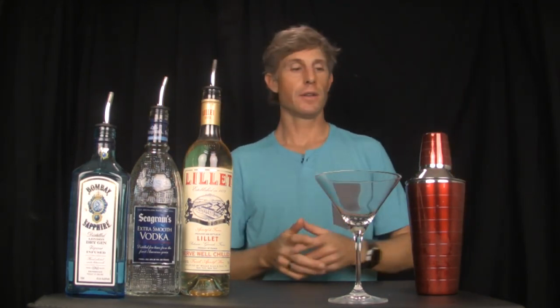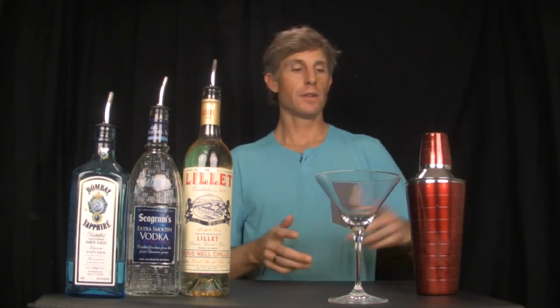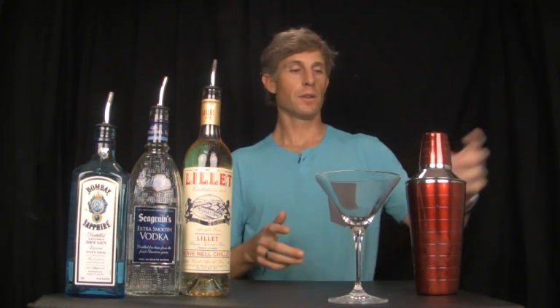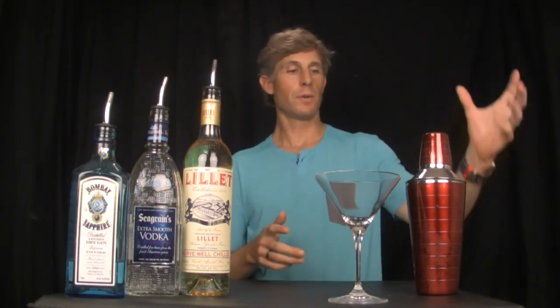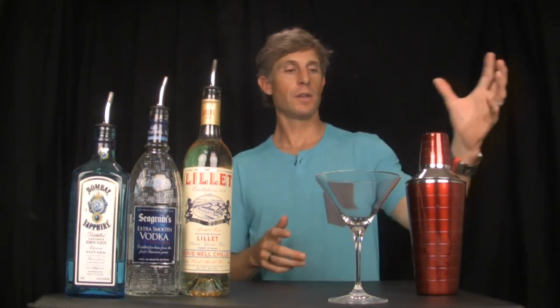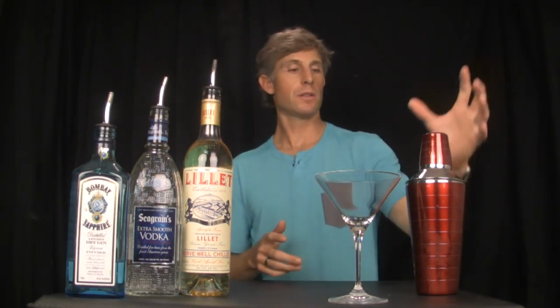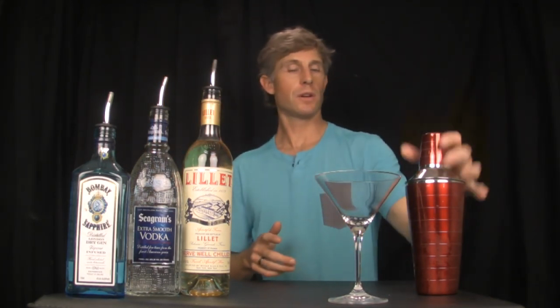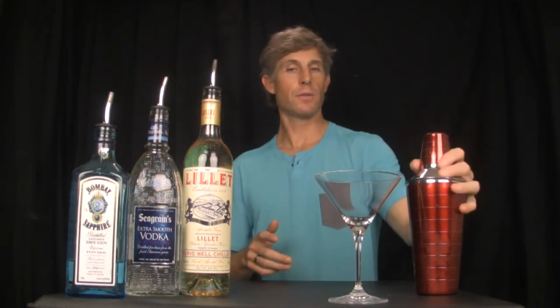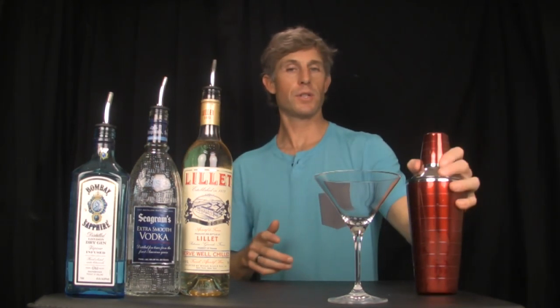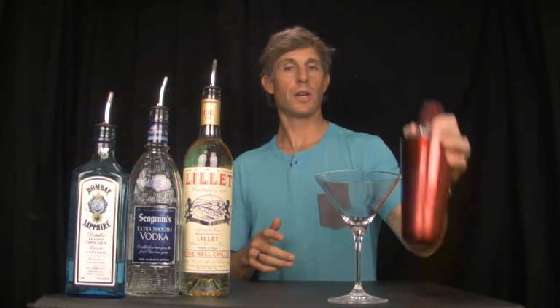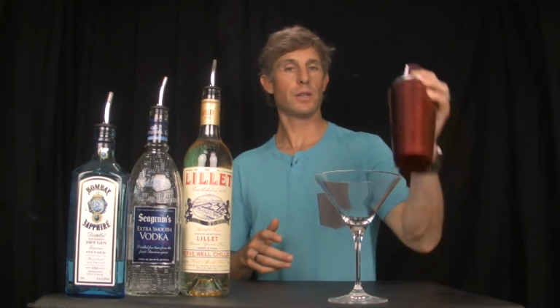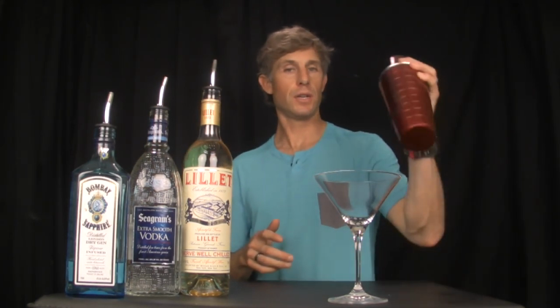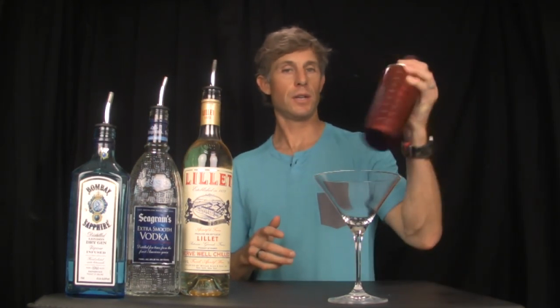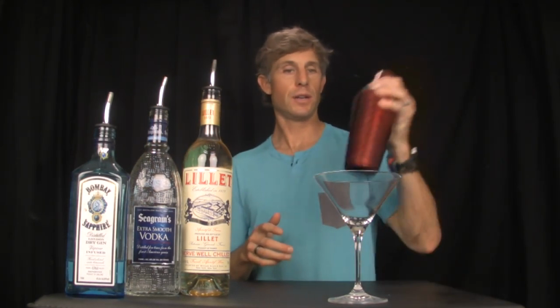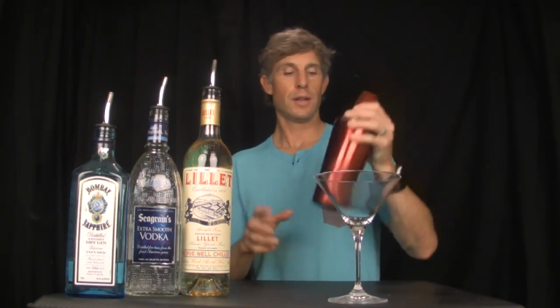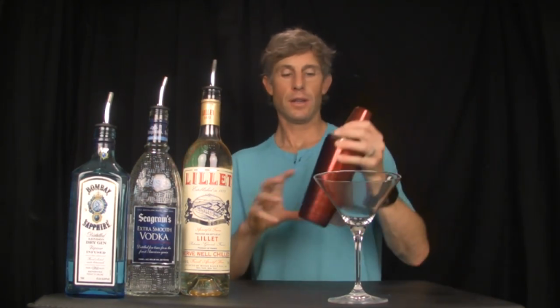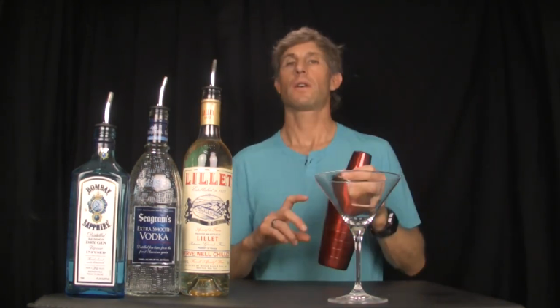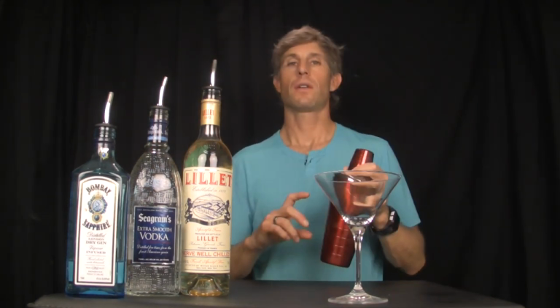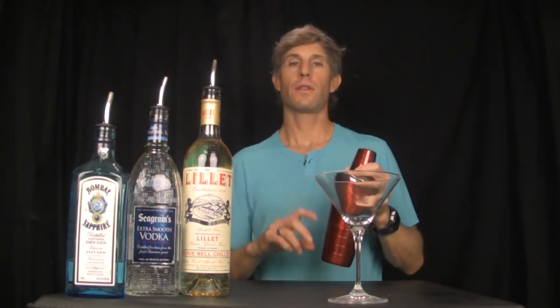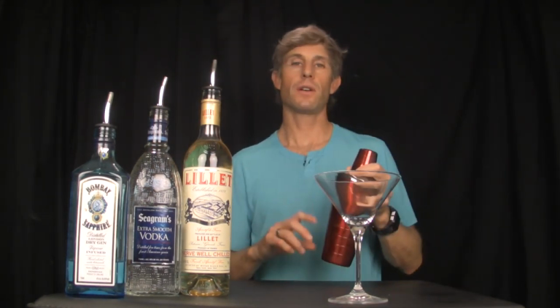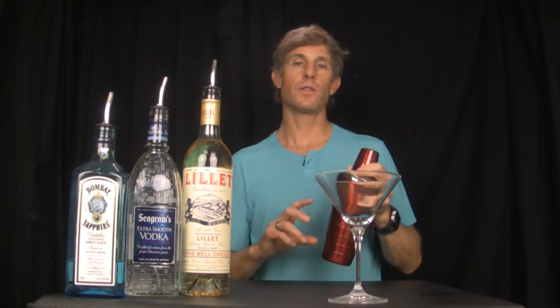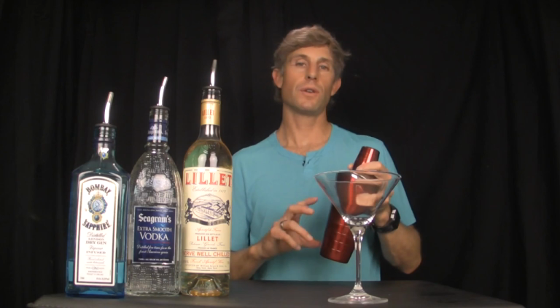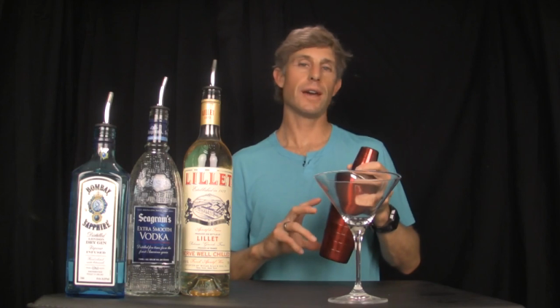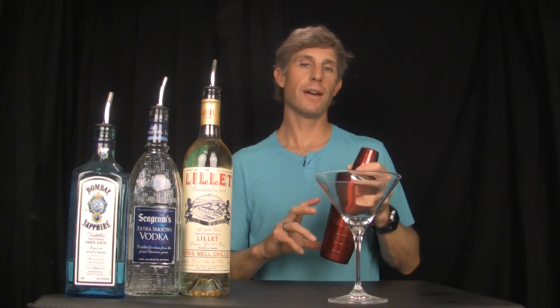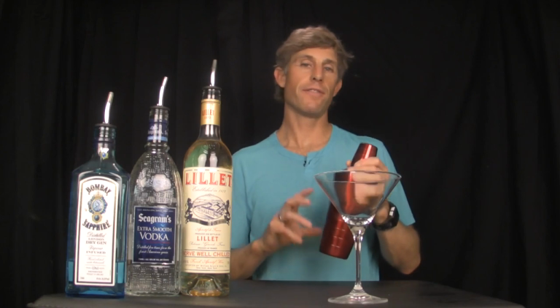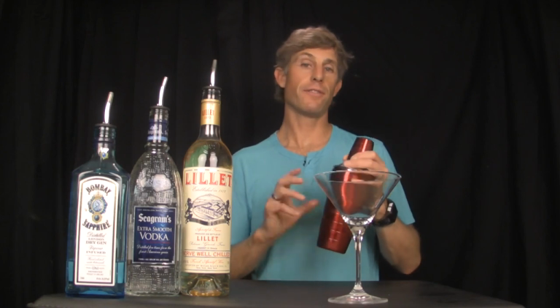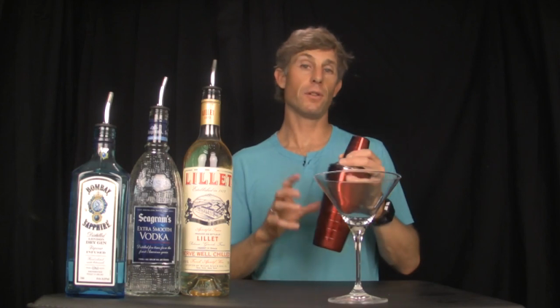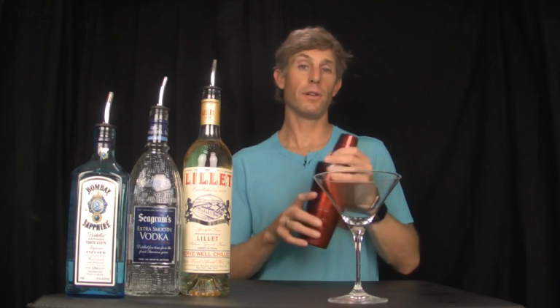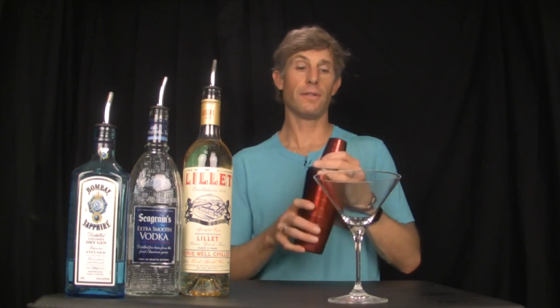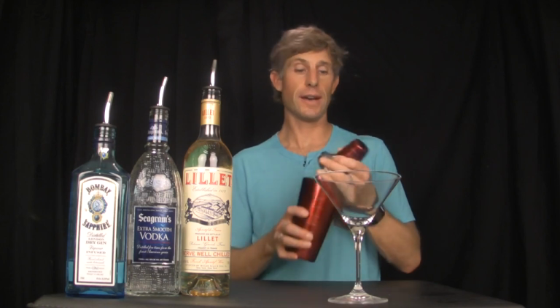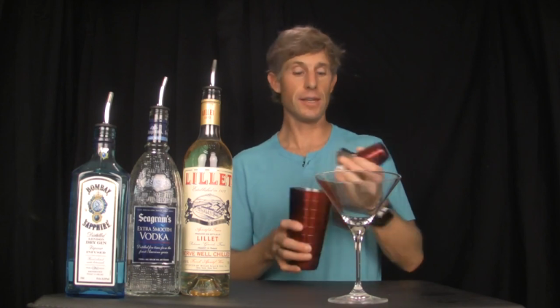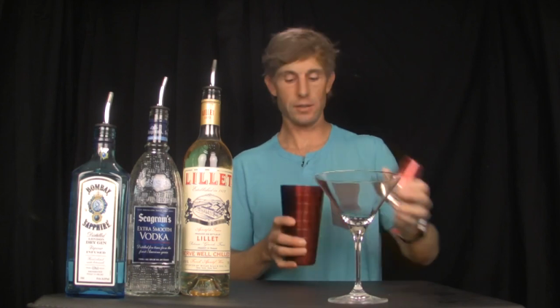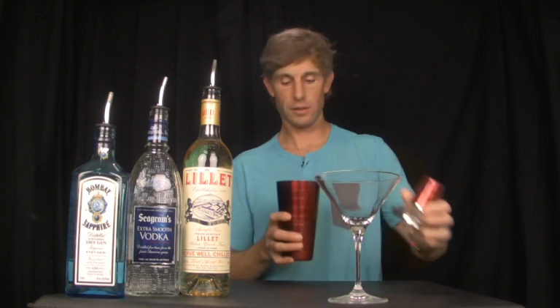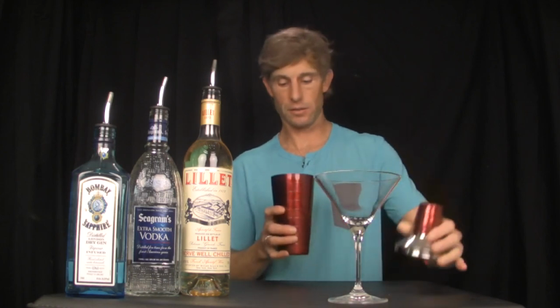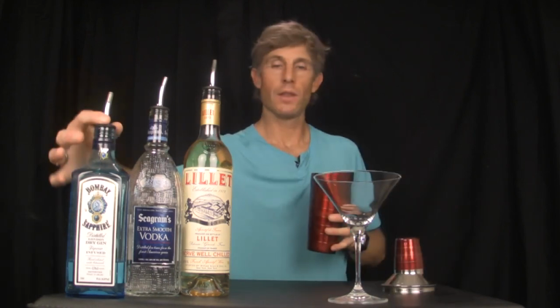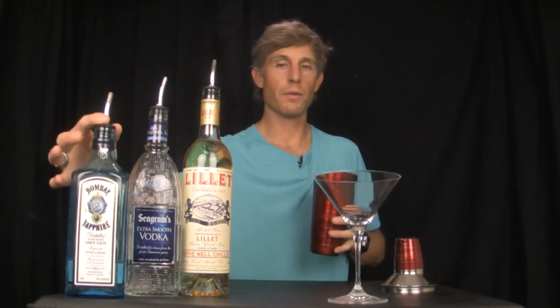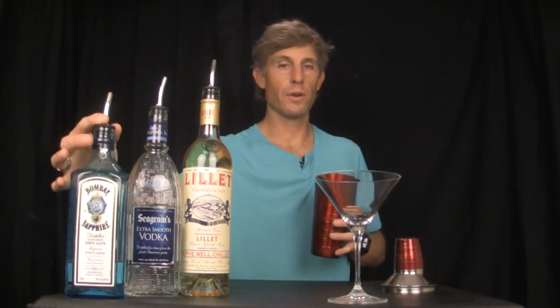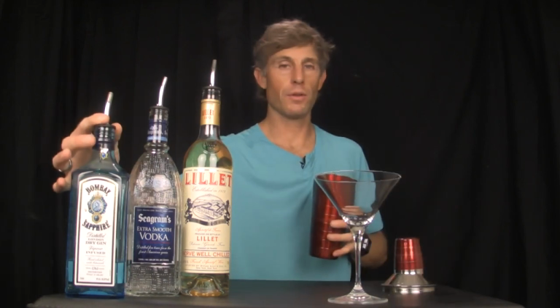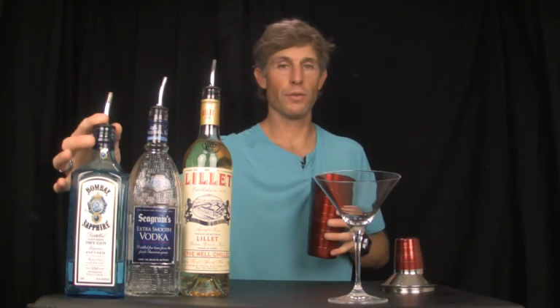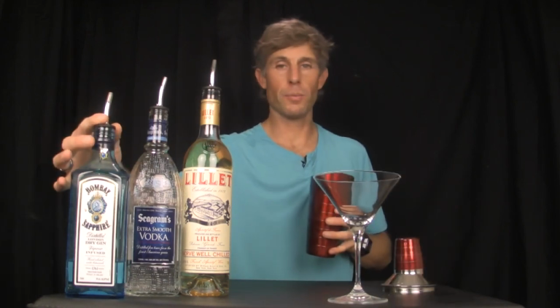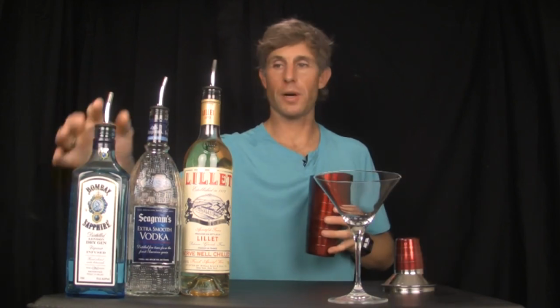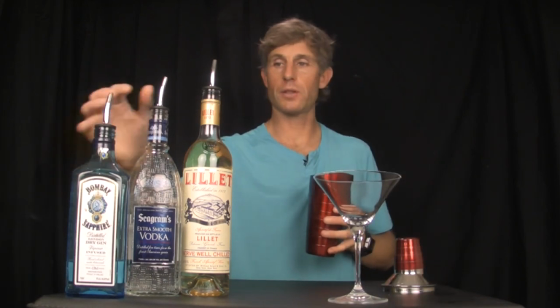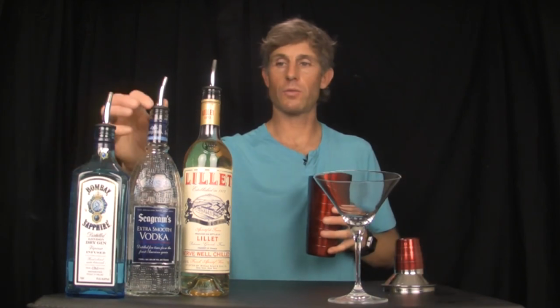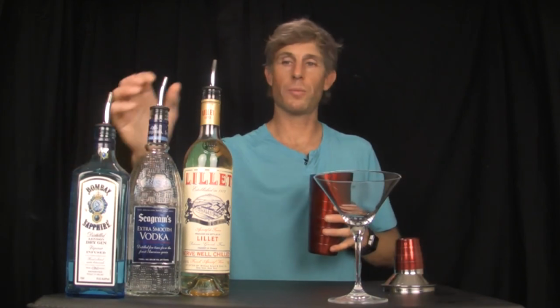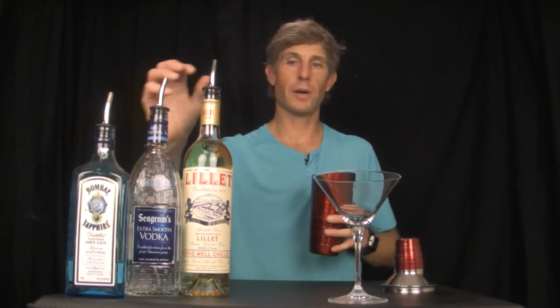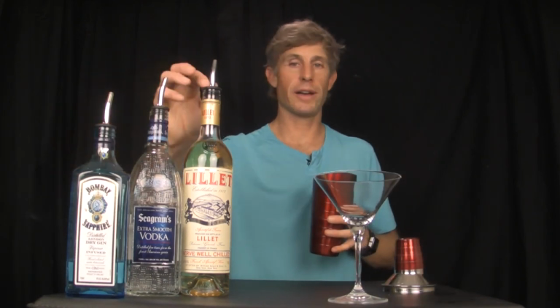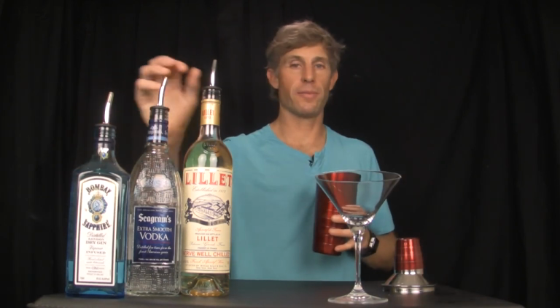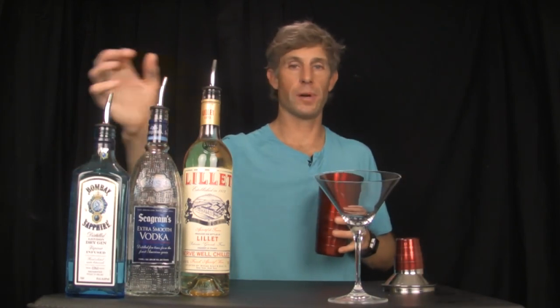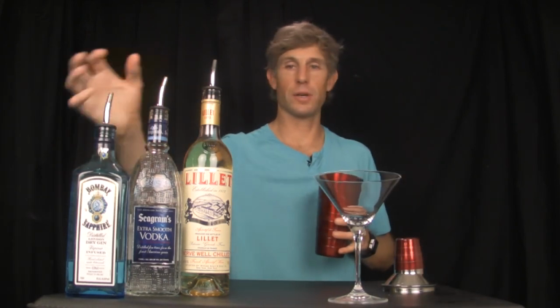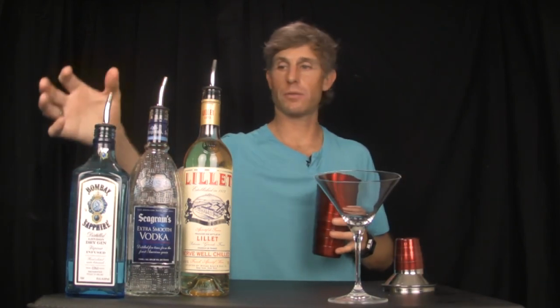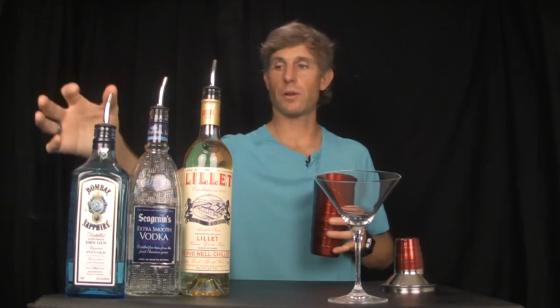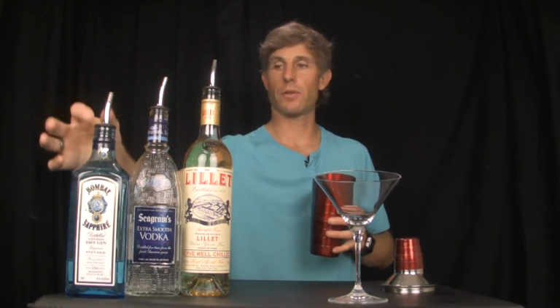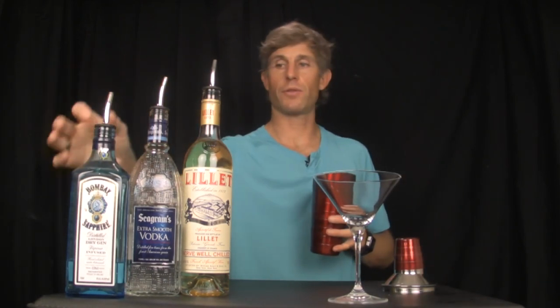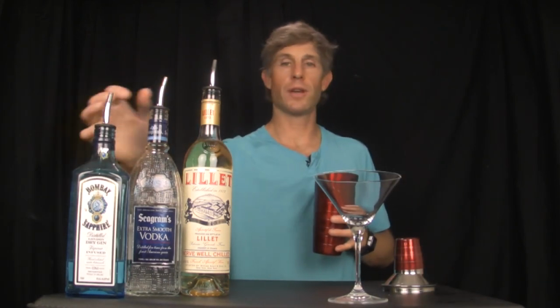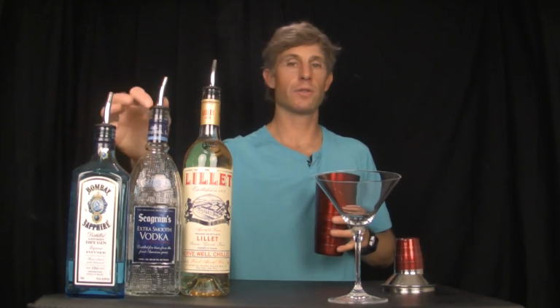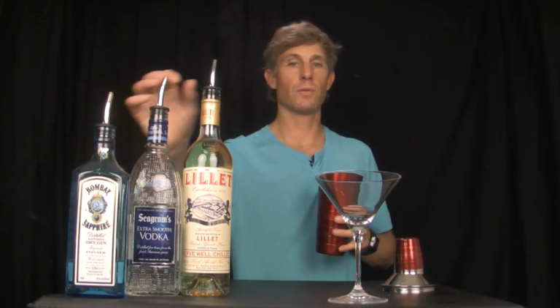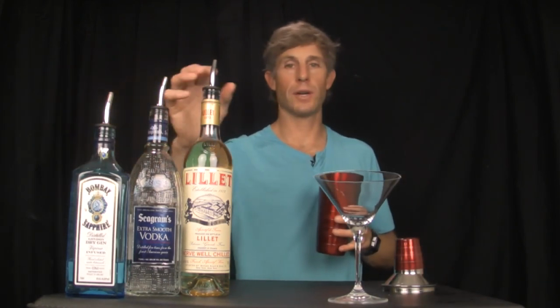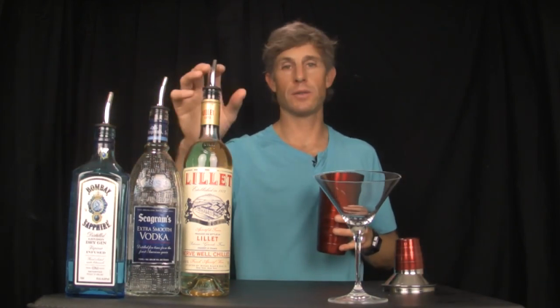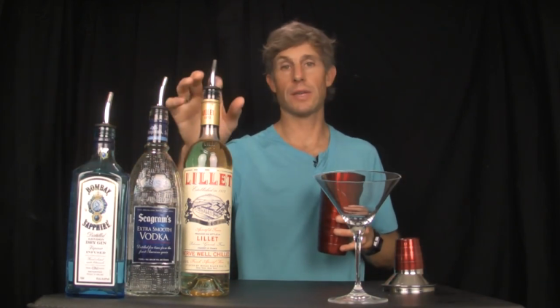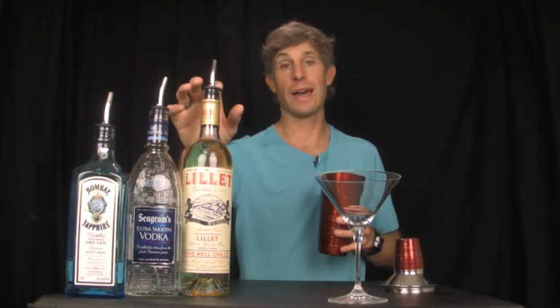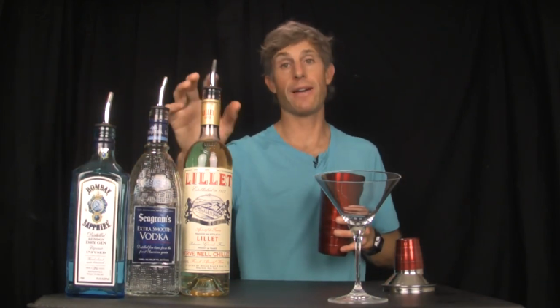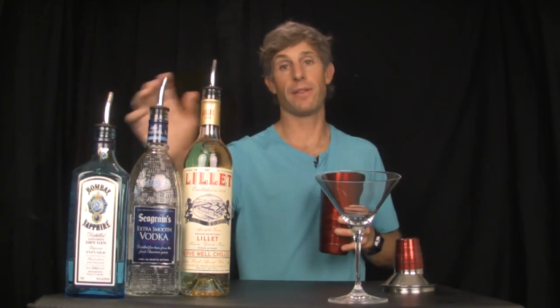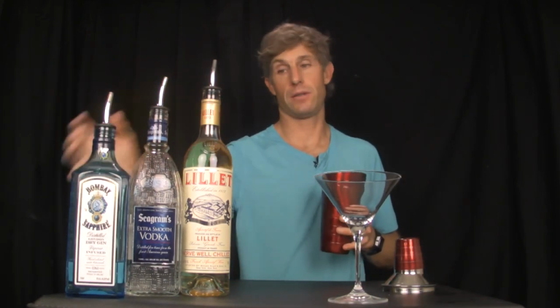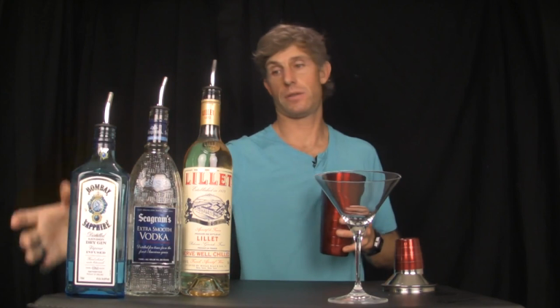So we need to start with a shaker tin, a third to a half full of ice. Then we're going to do three parts, one part, half part — so three ounce, one ounce, half ounce.